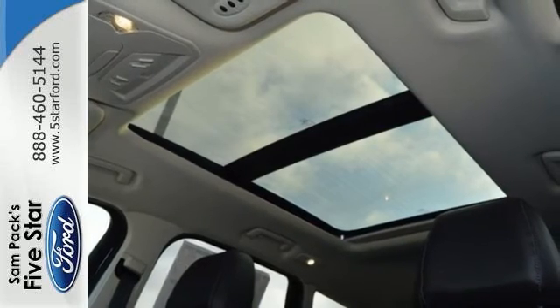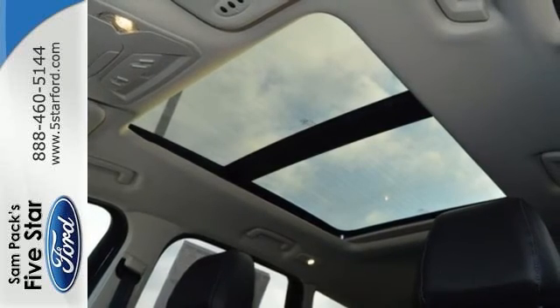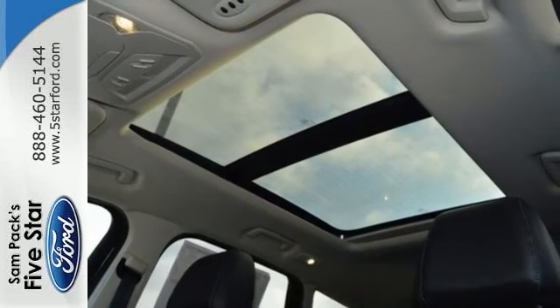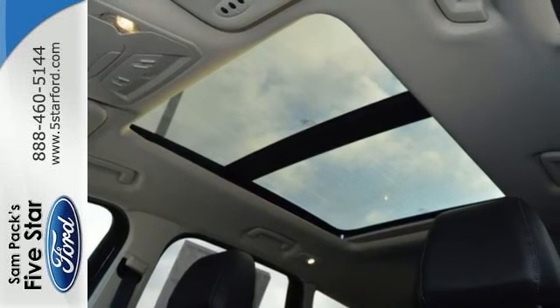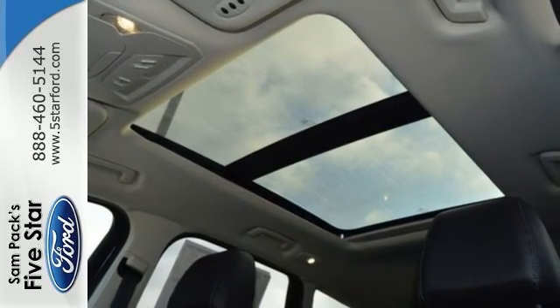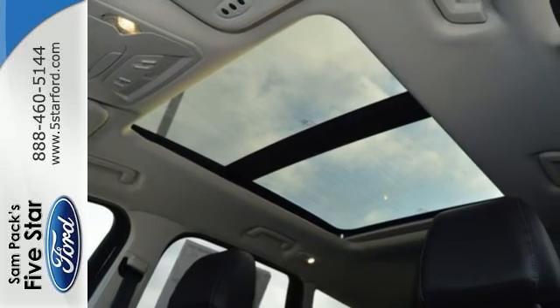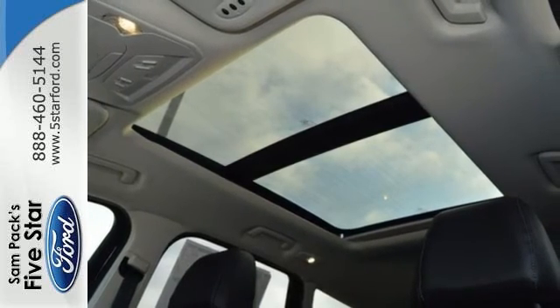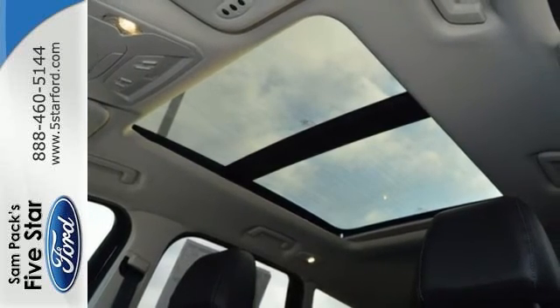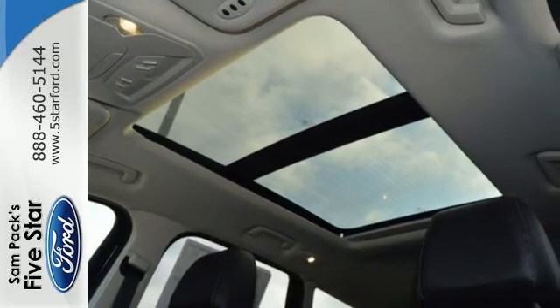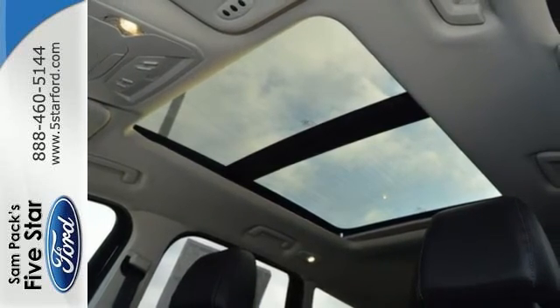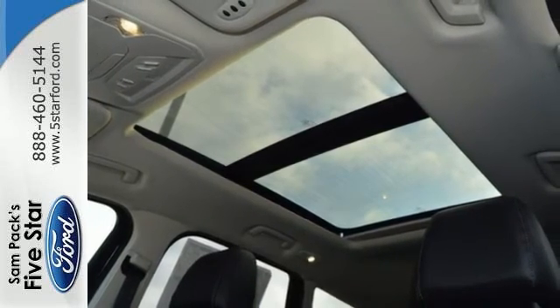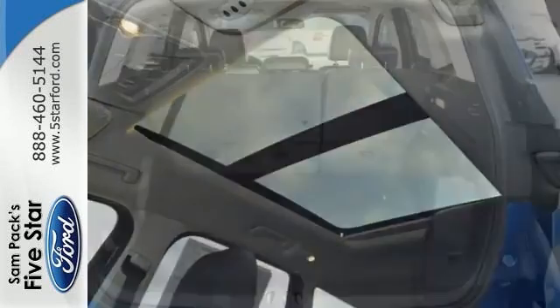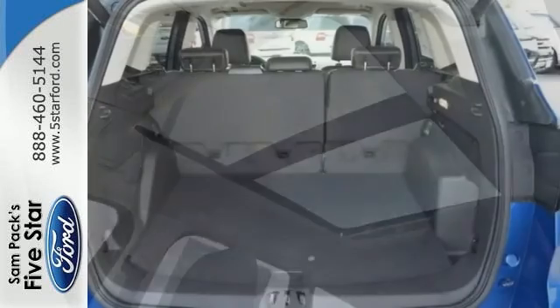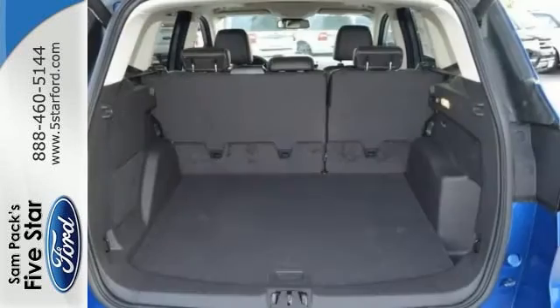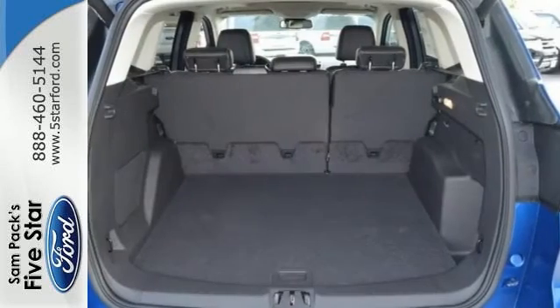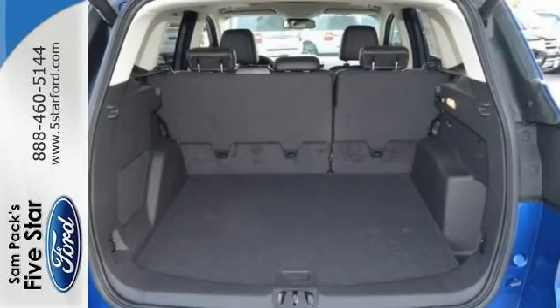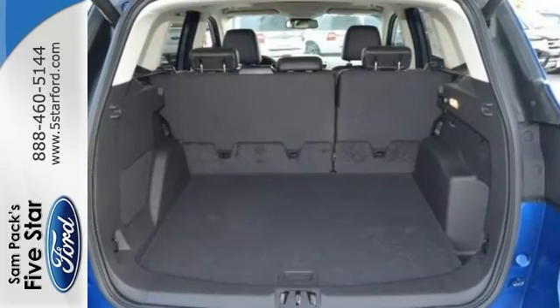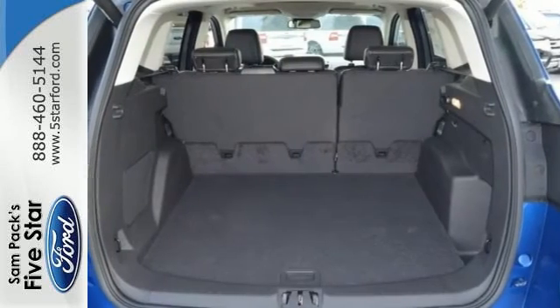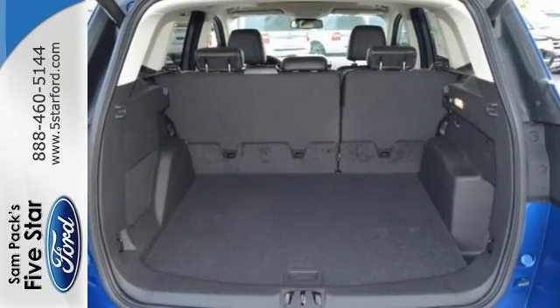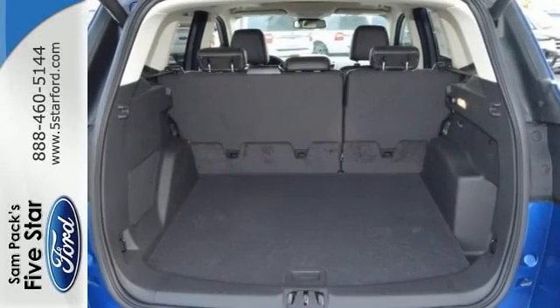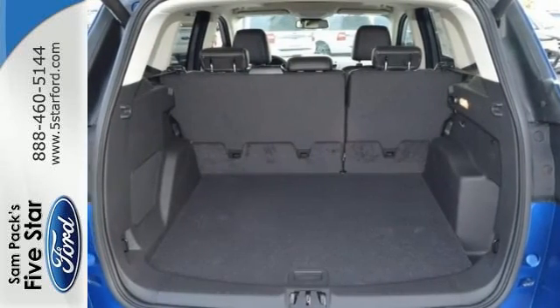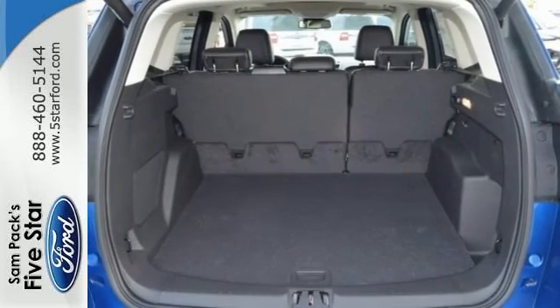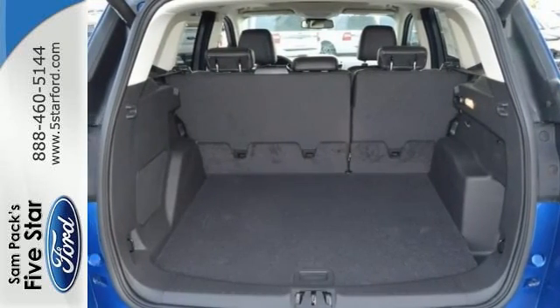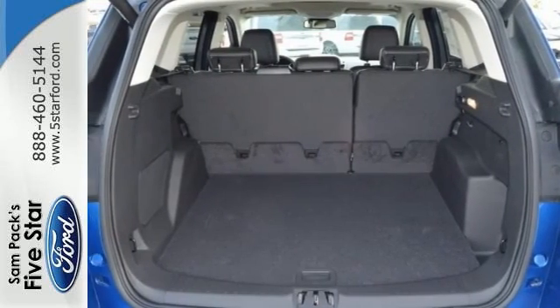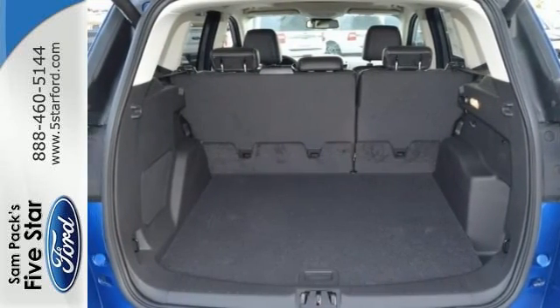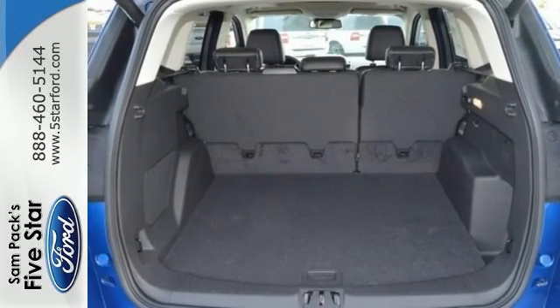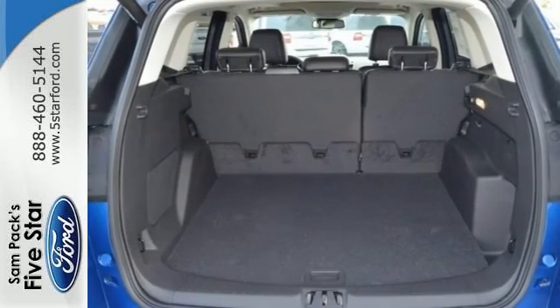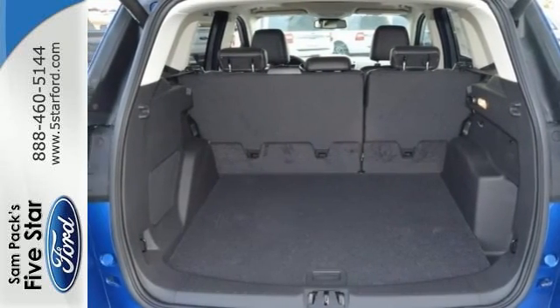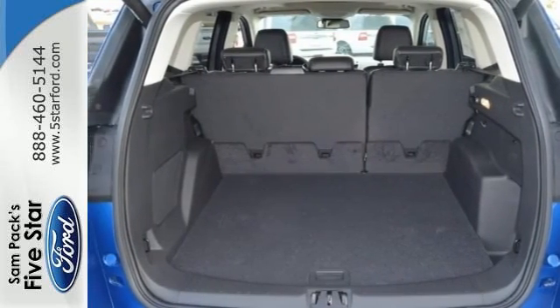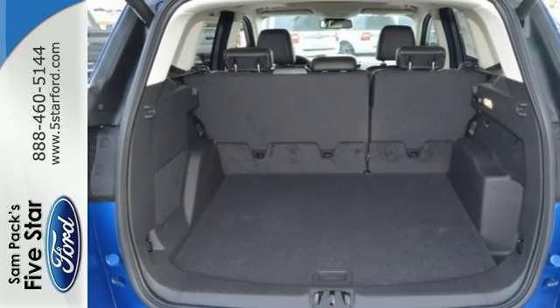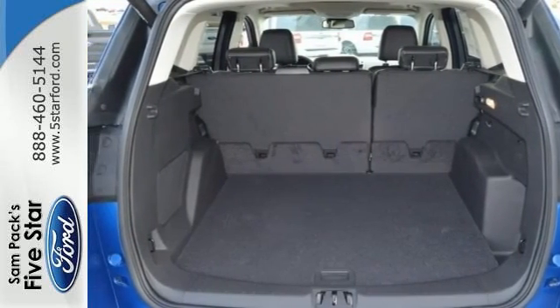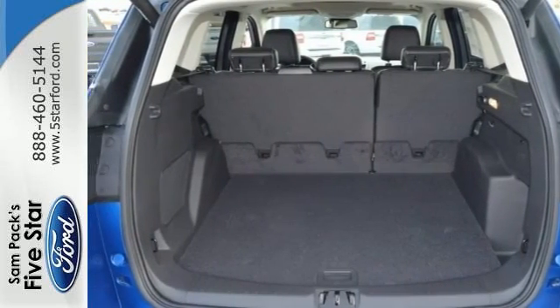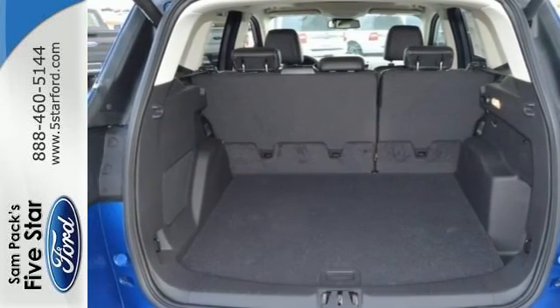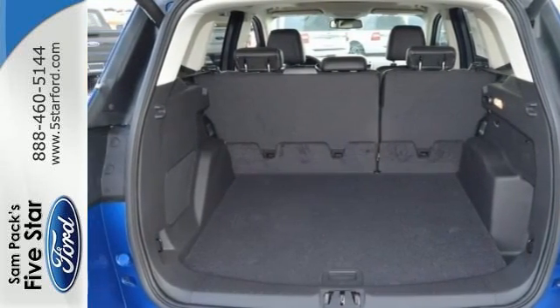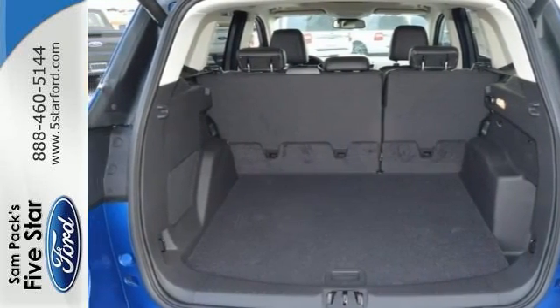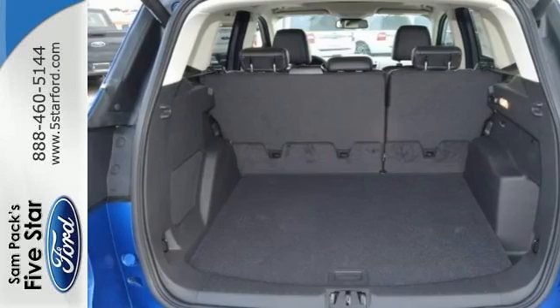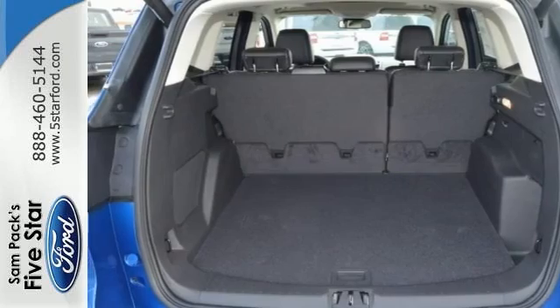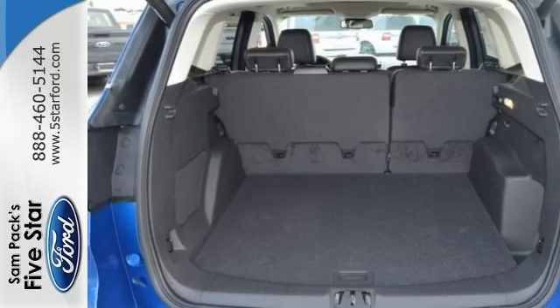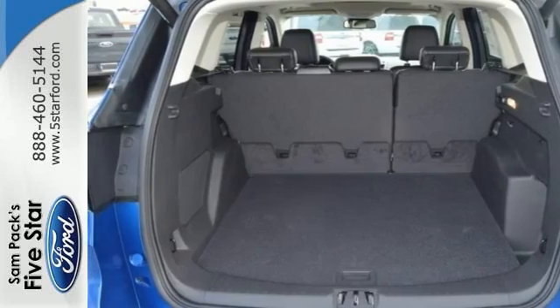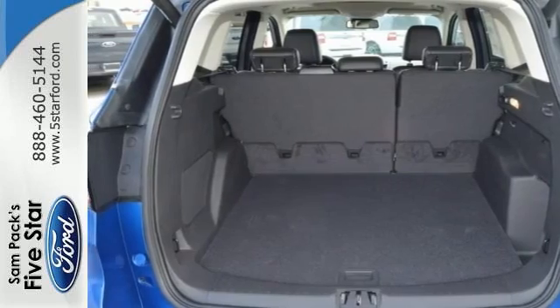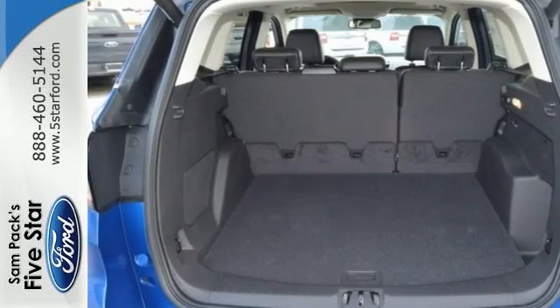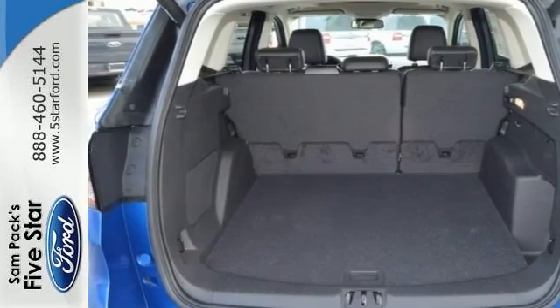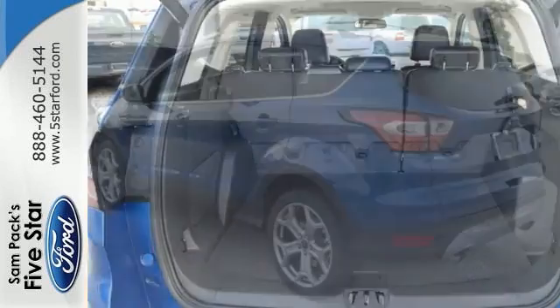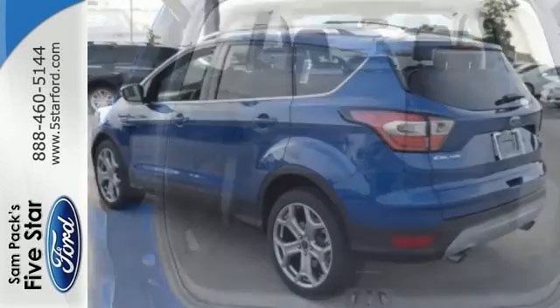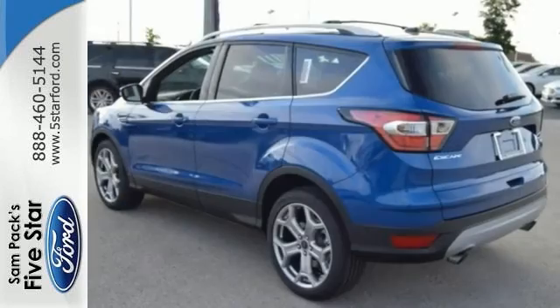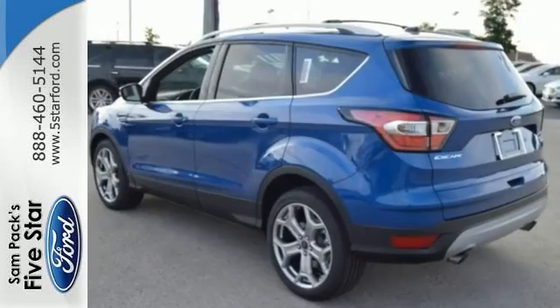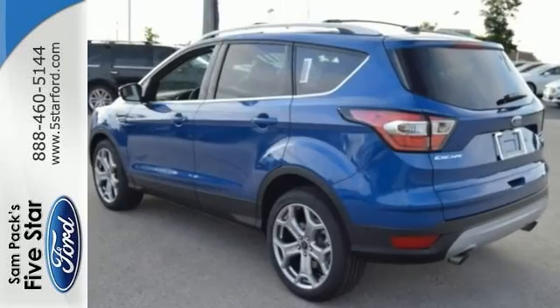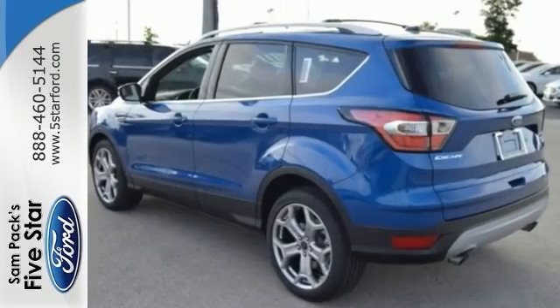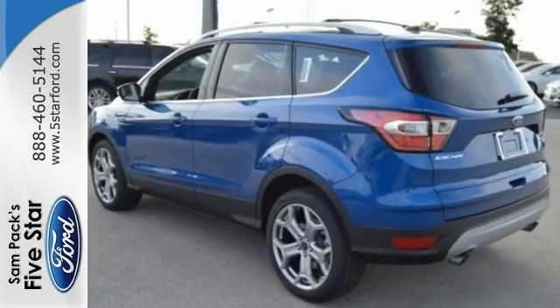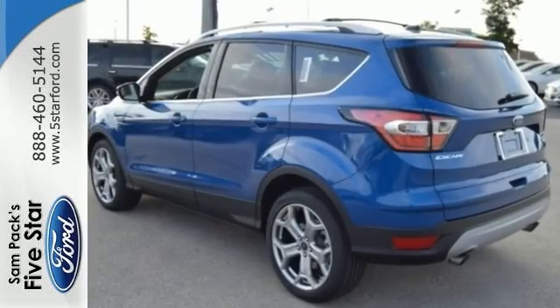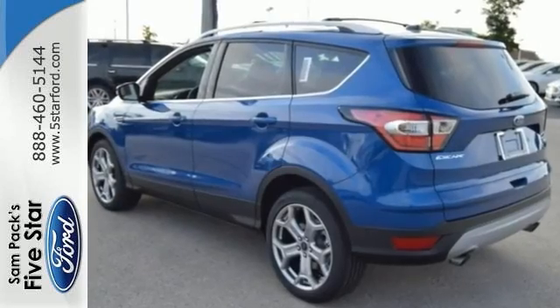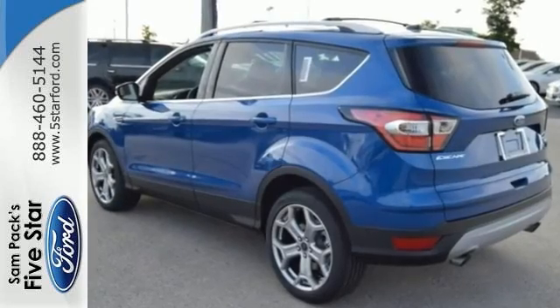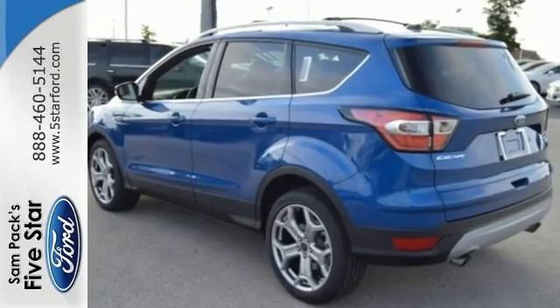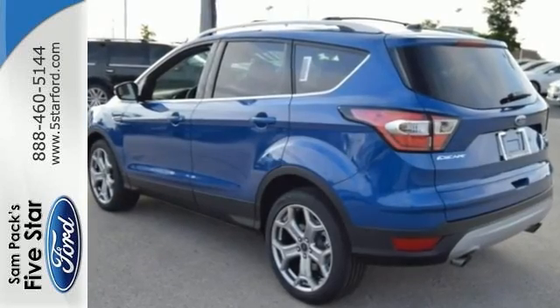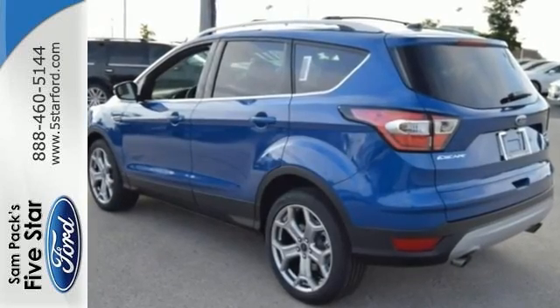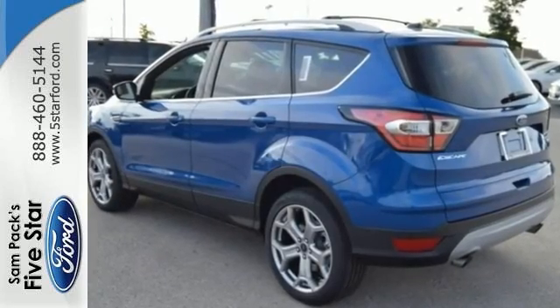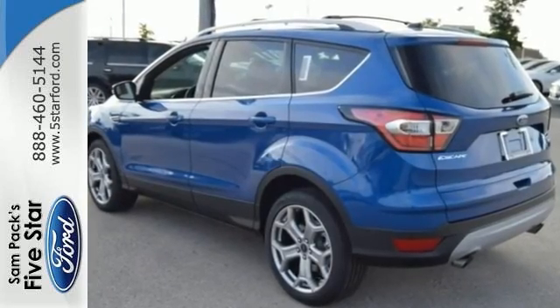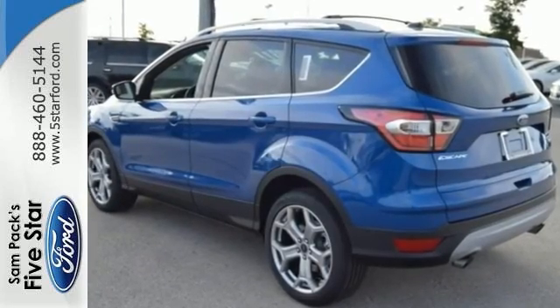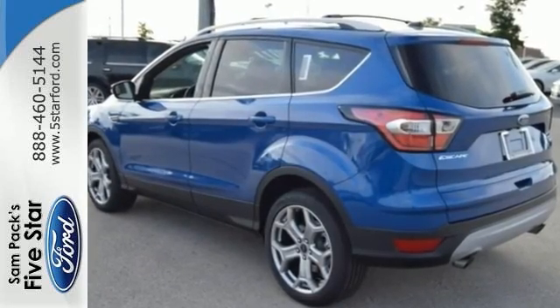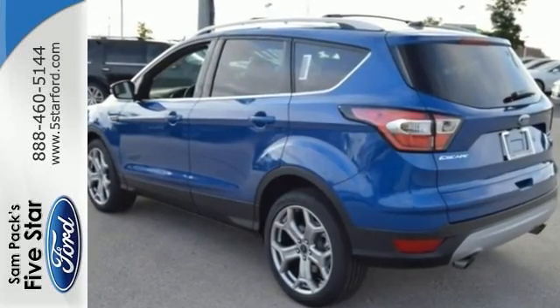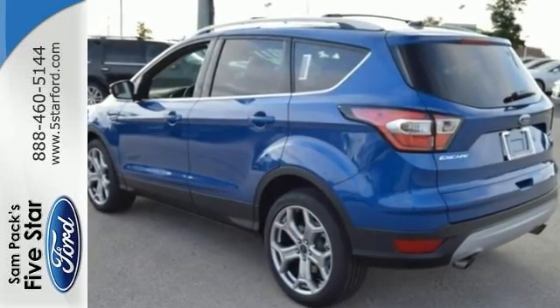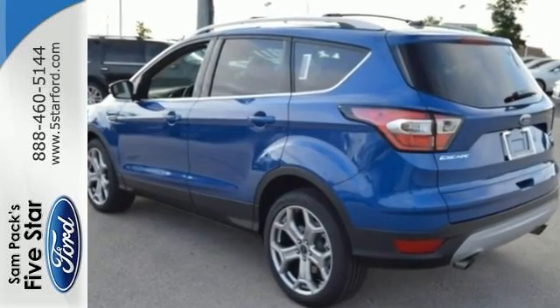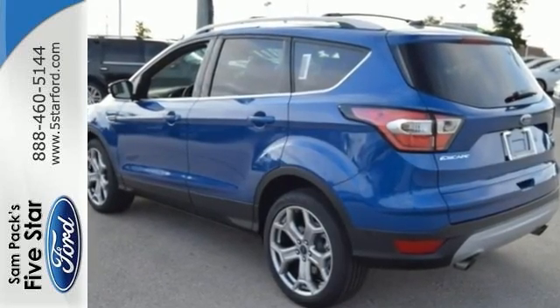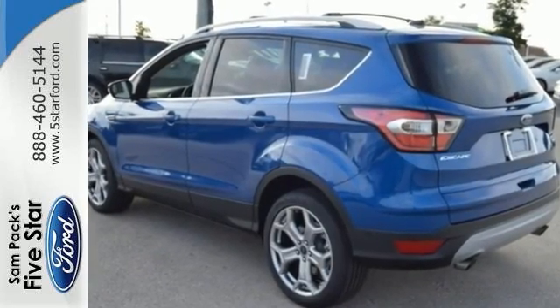With its unique styling and spacious interior, this Ford is certain to fit your needs. Come by to see it for yourself and take it for a test drive.